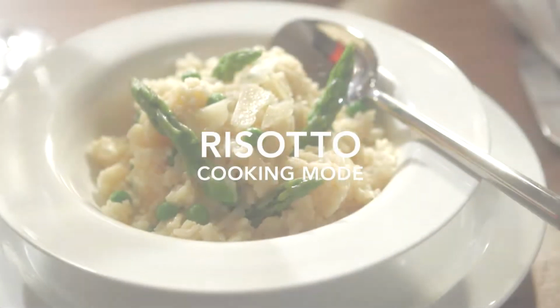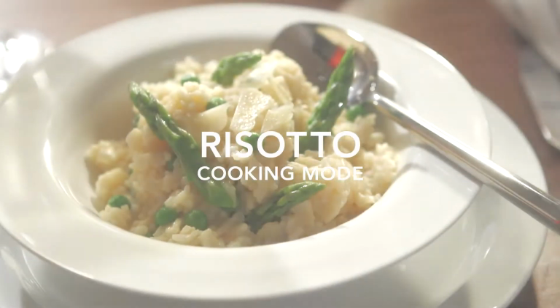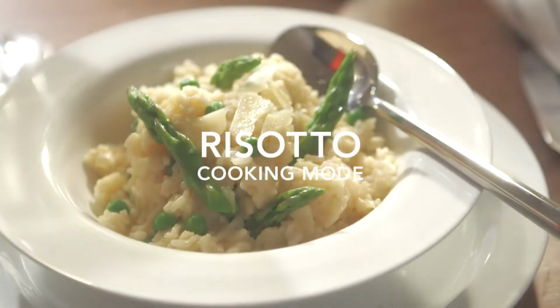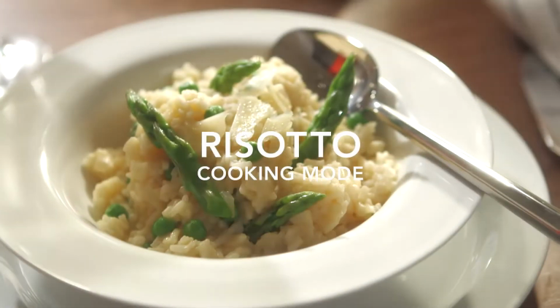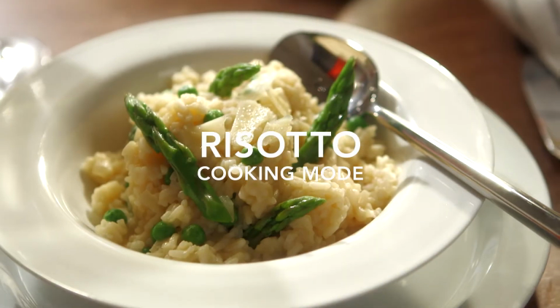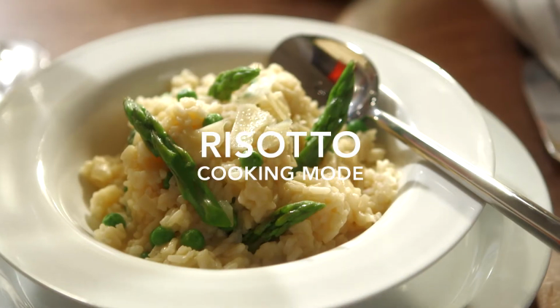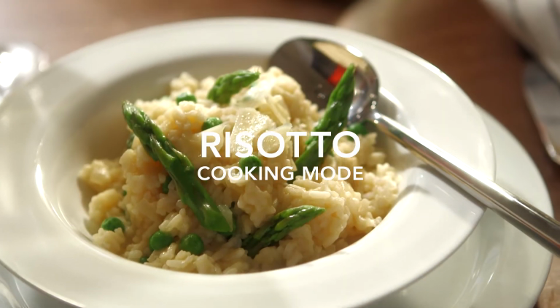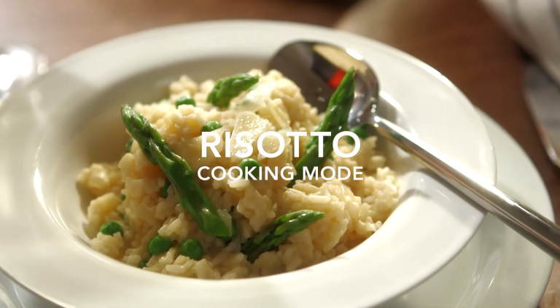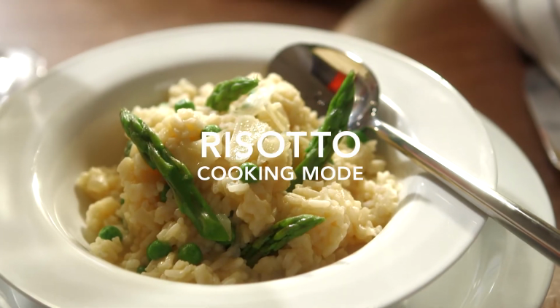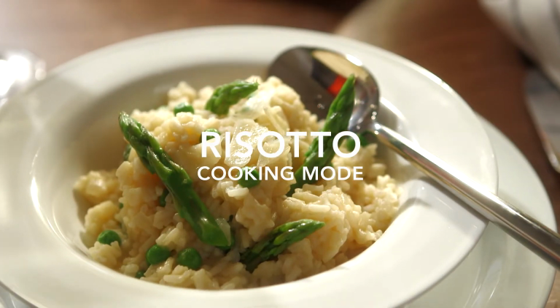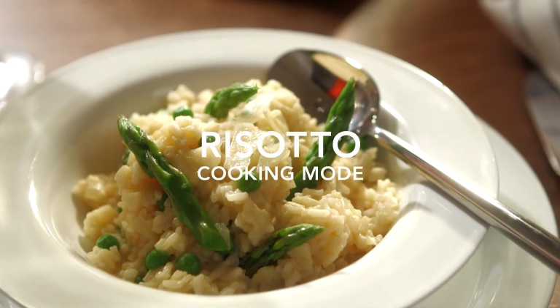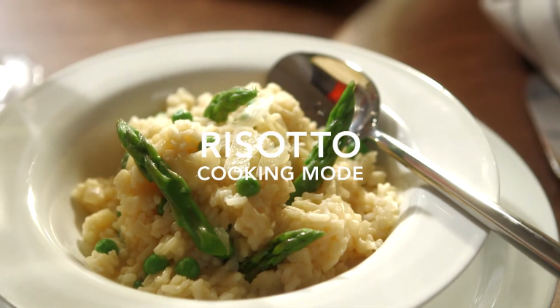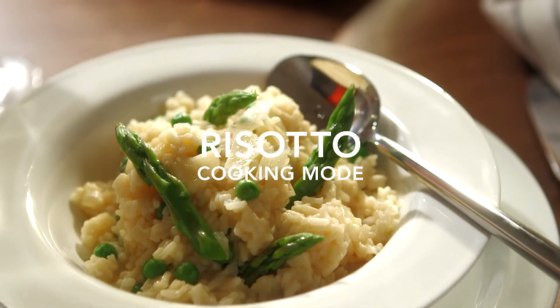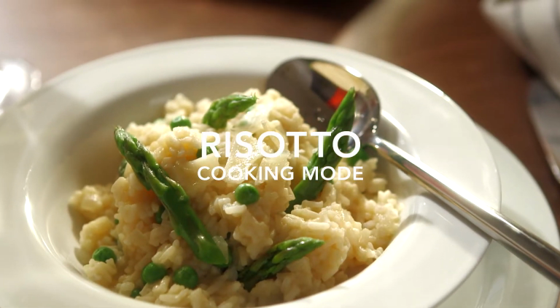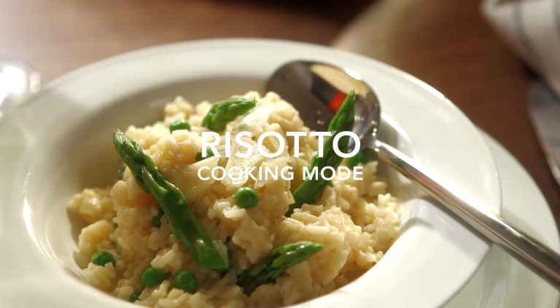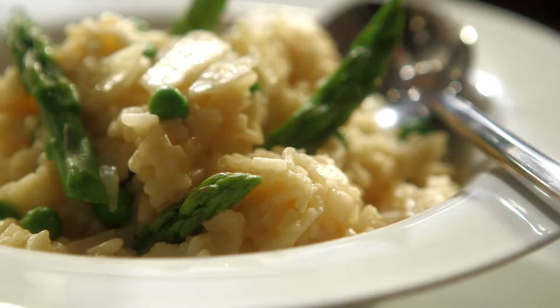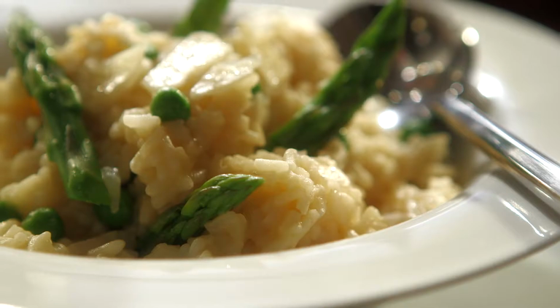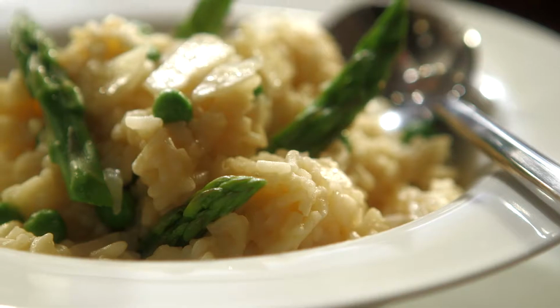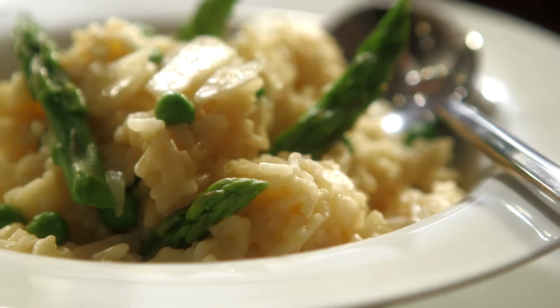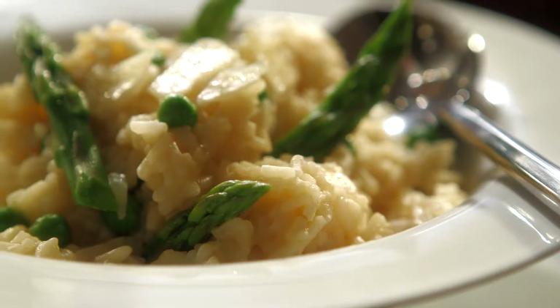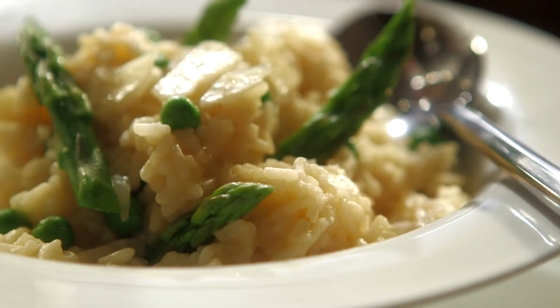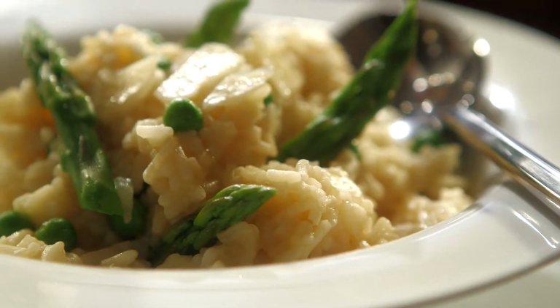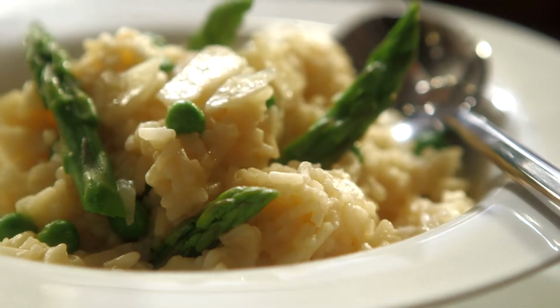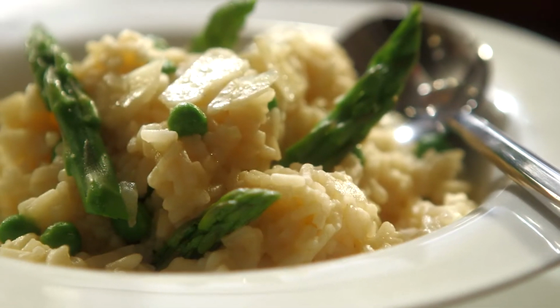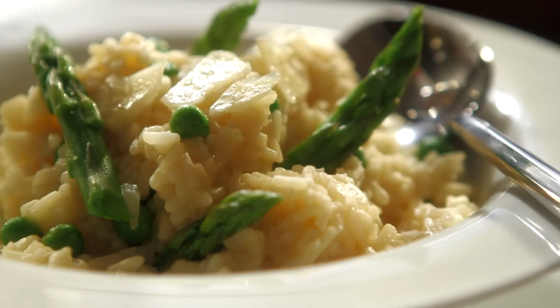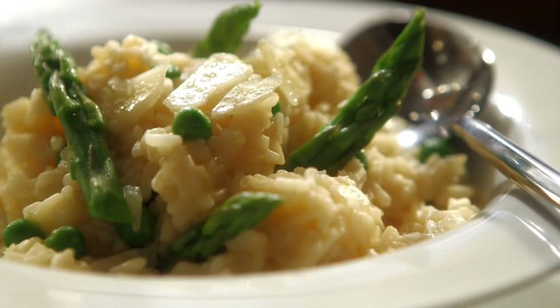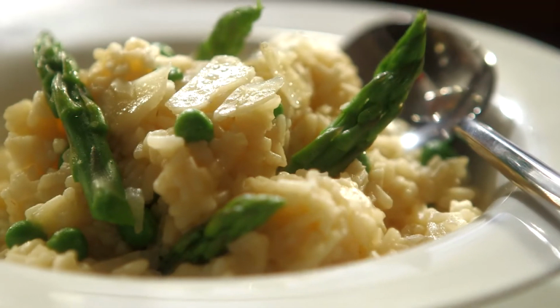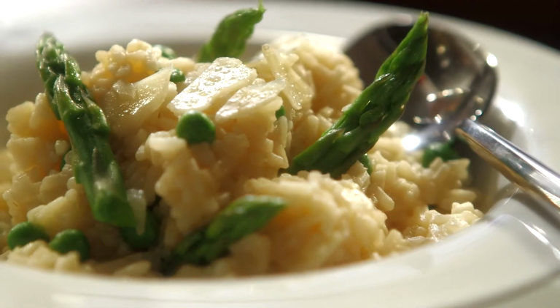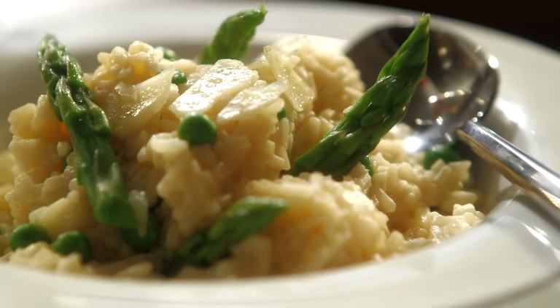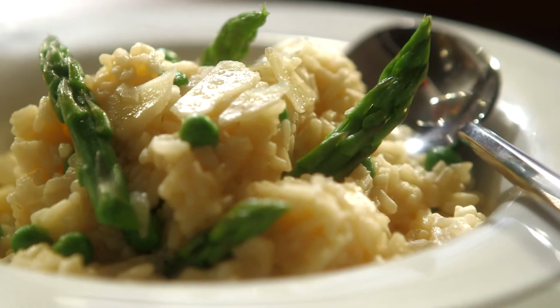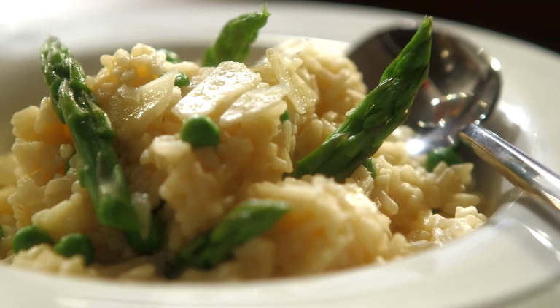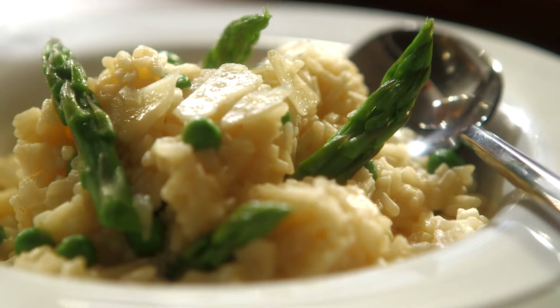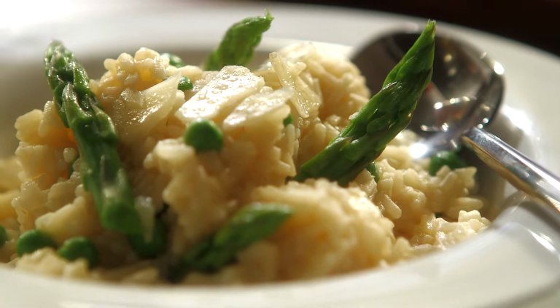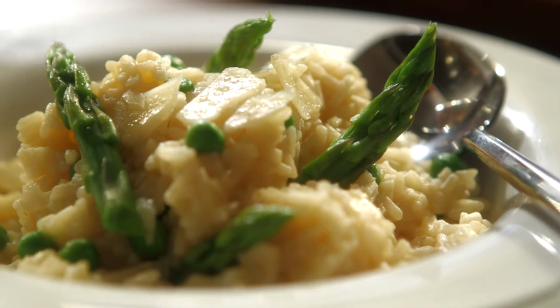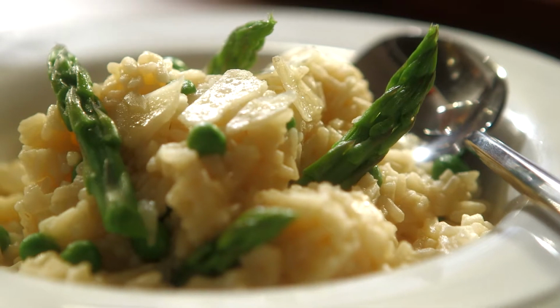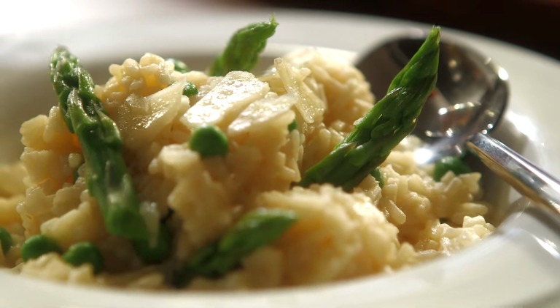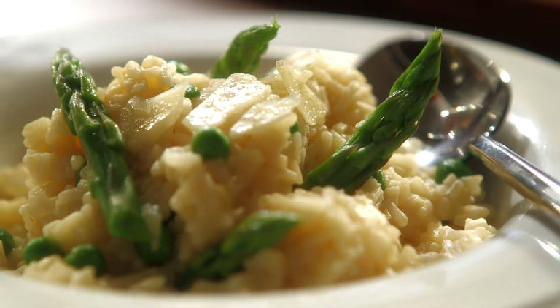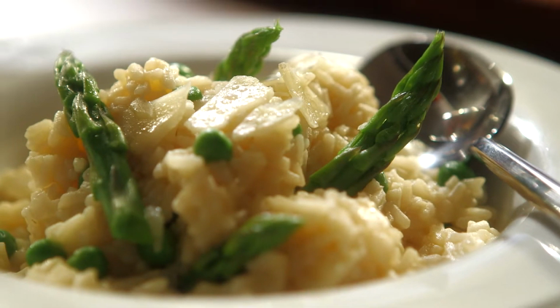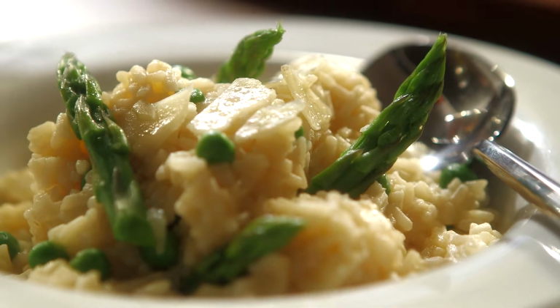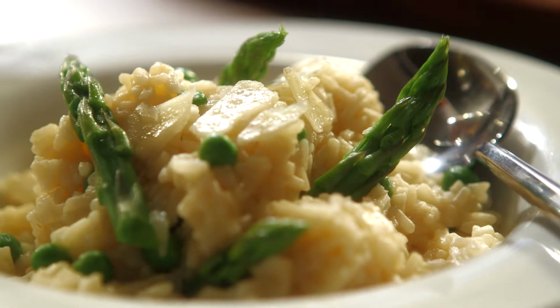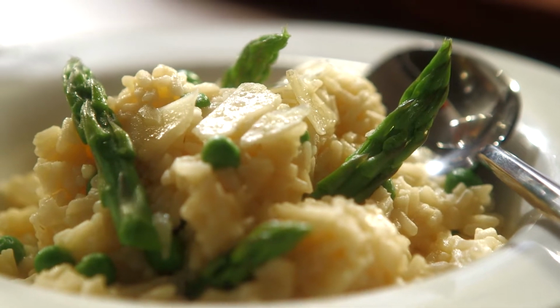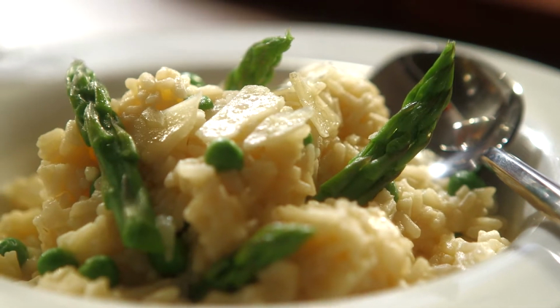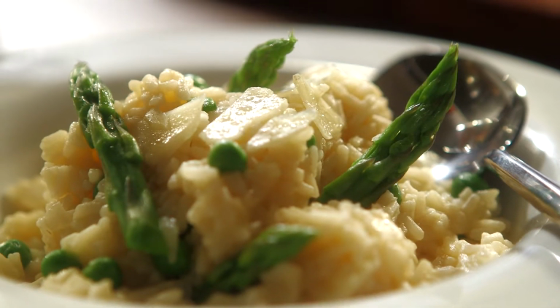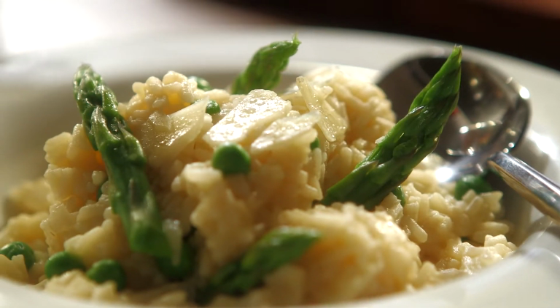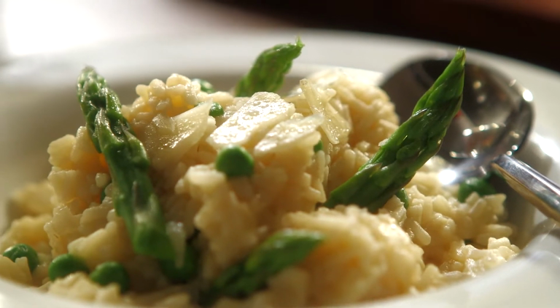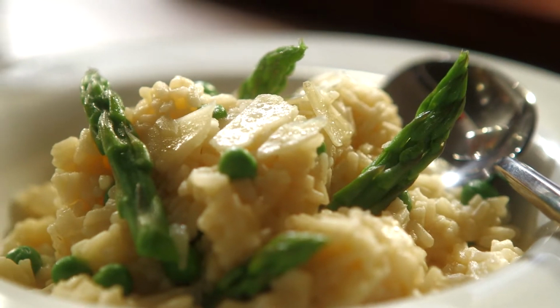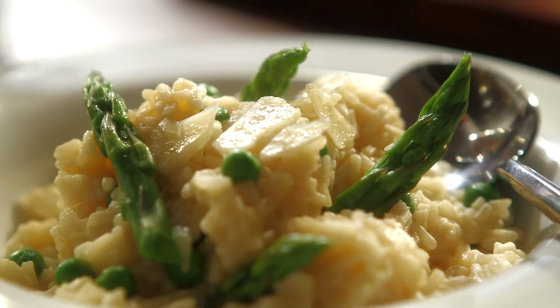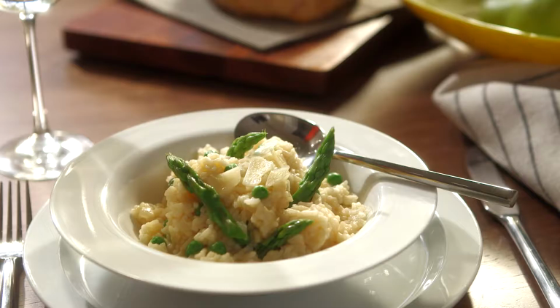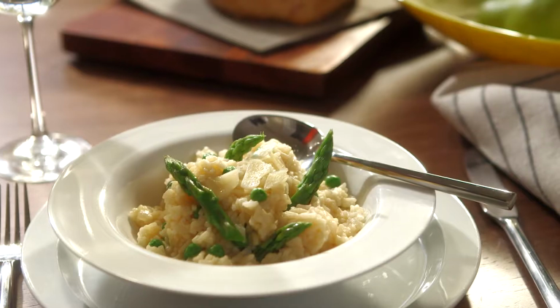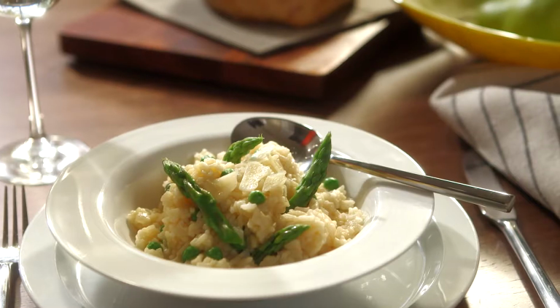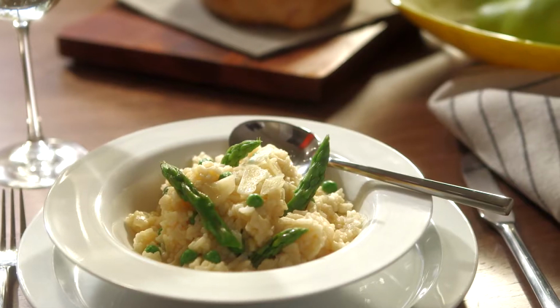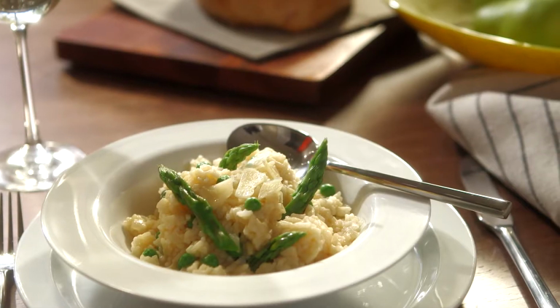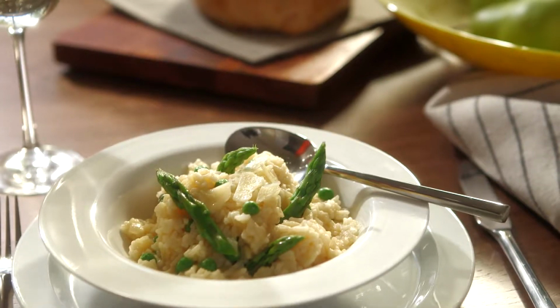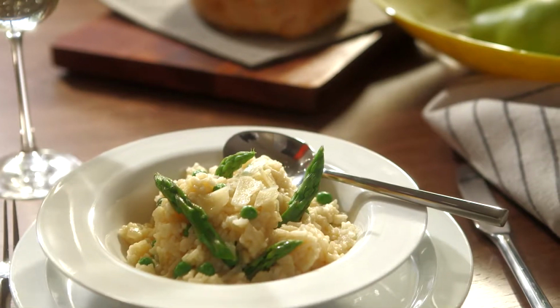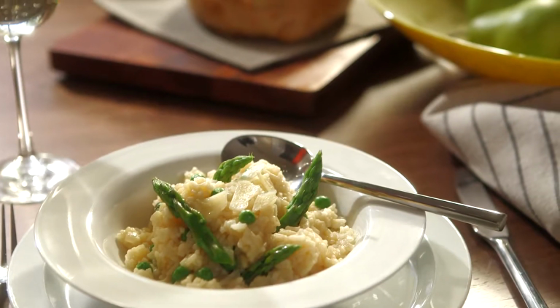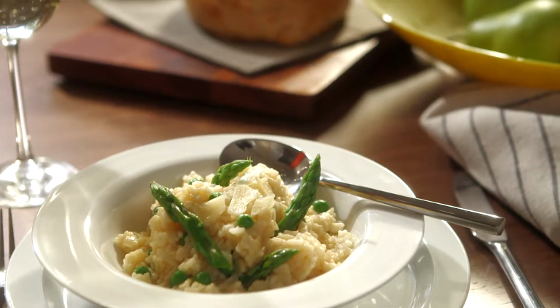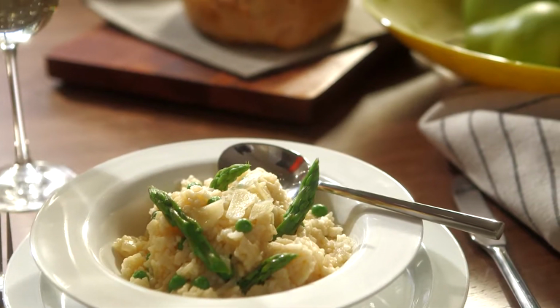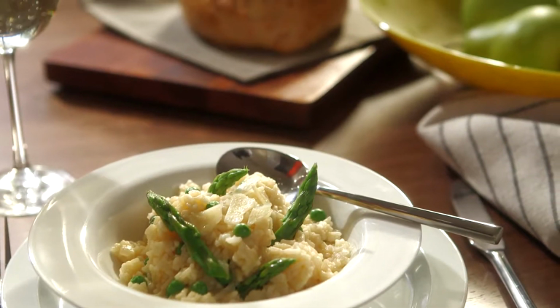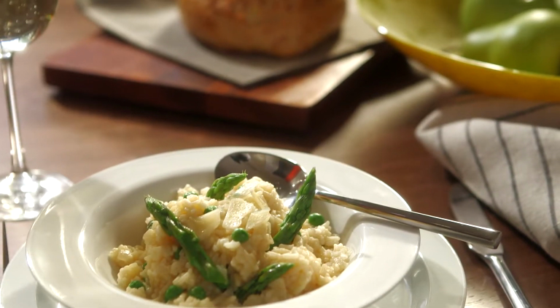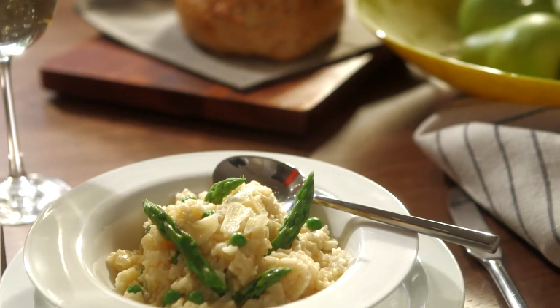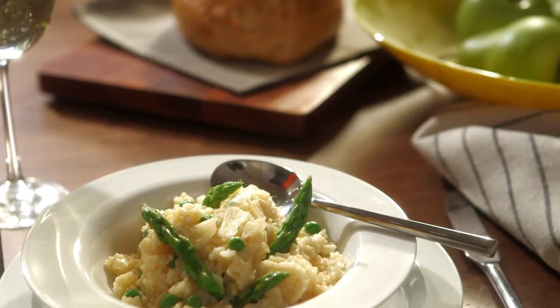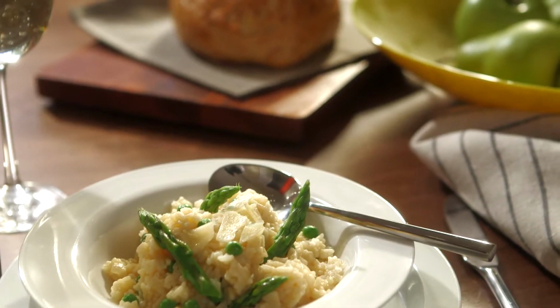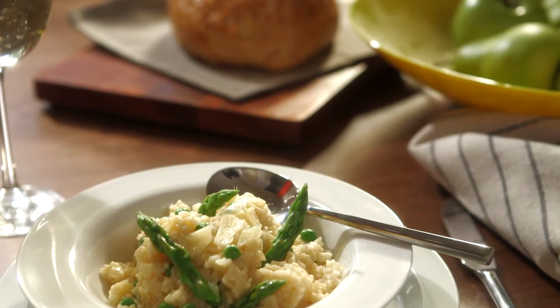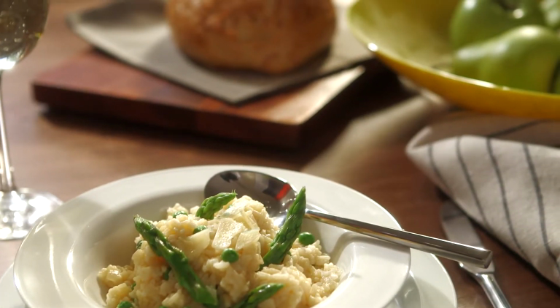Using the risotto cooking mode, make a delicious asparagus parmesan risotto in three simple steps: sauté, simmer, and keep warm.